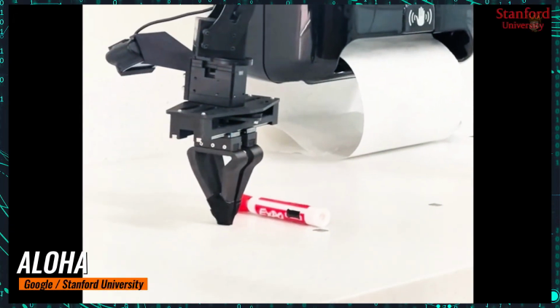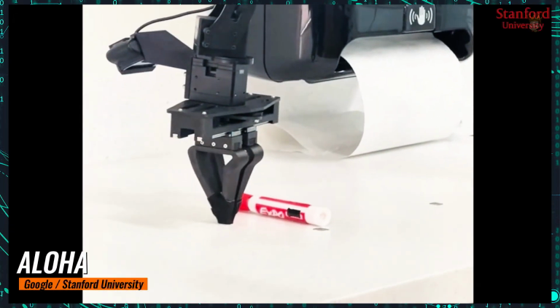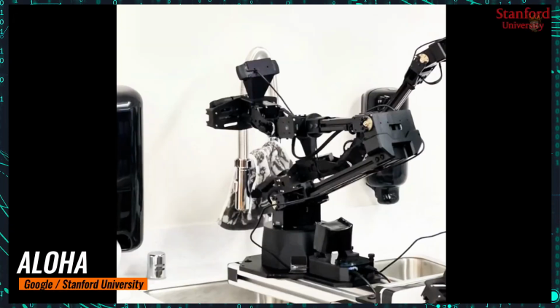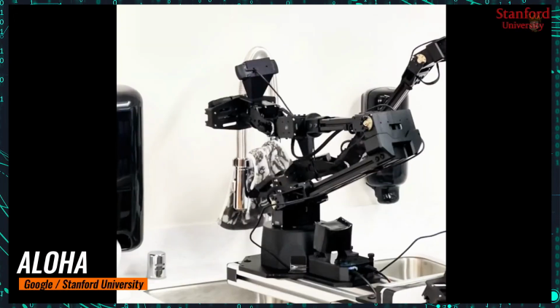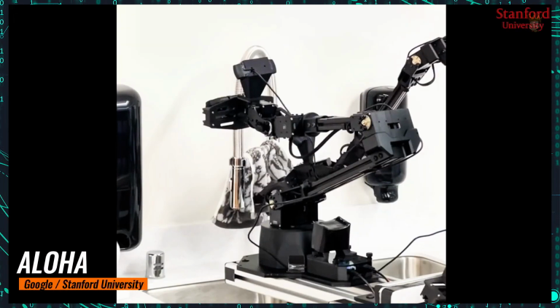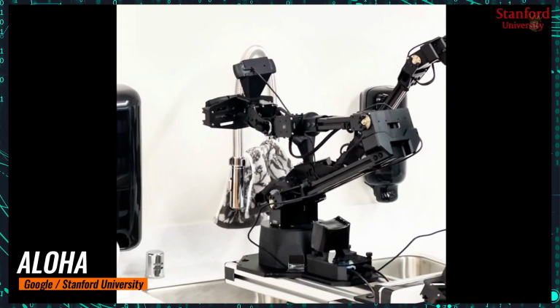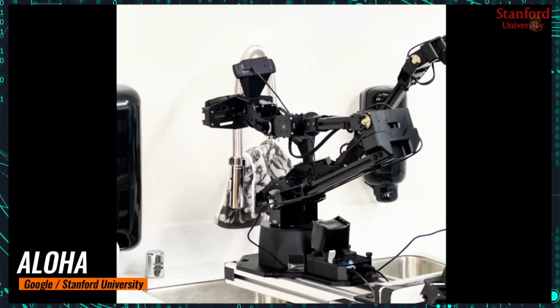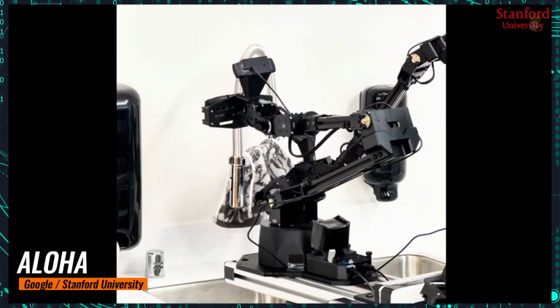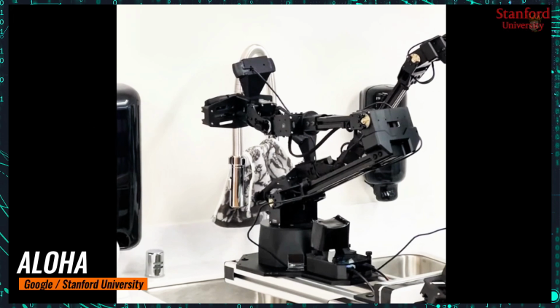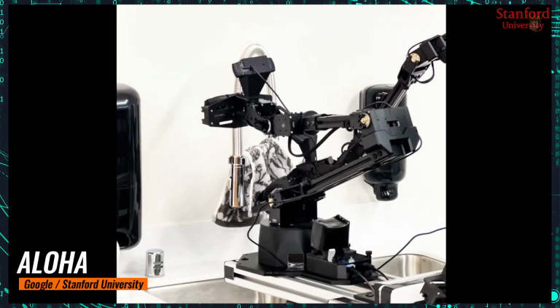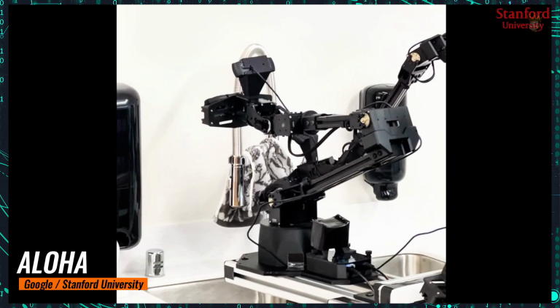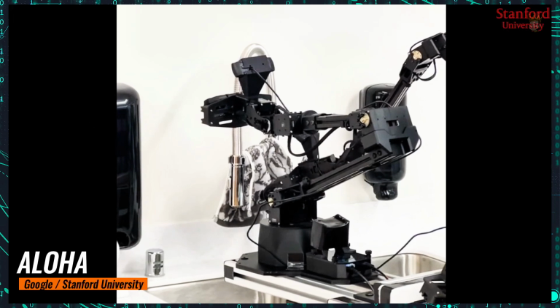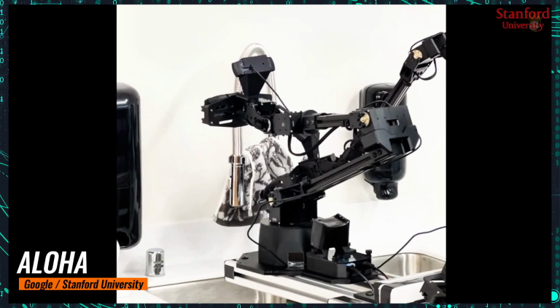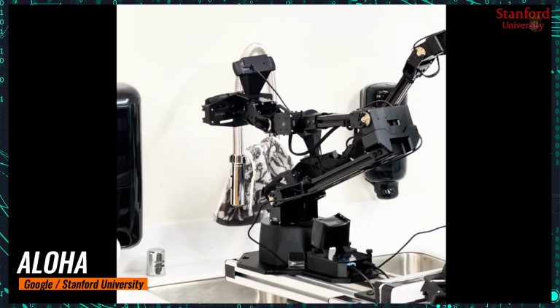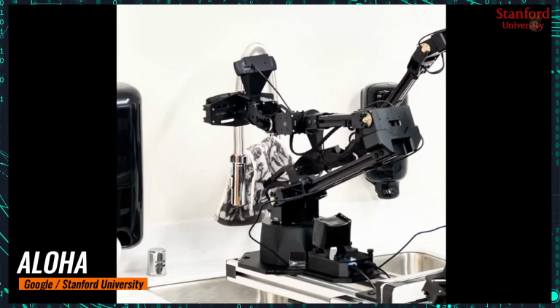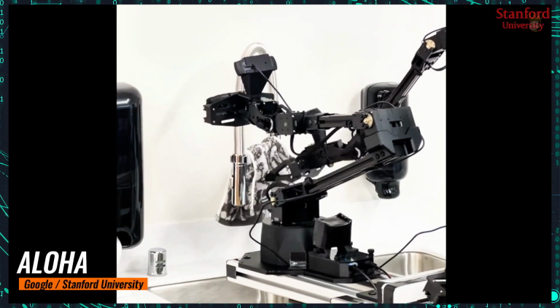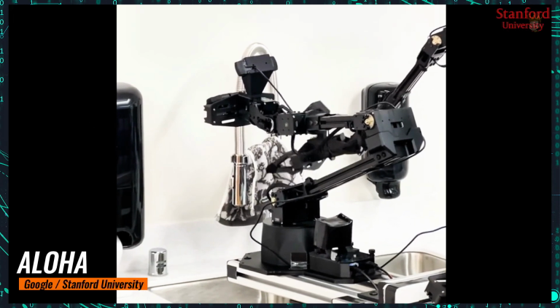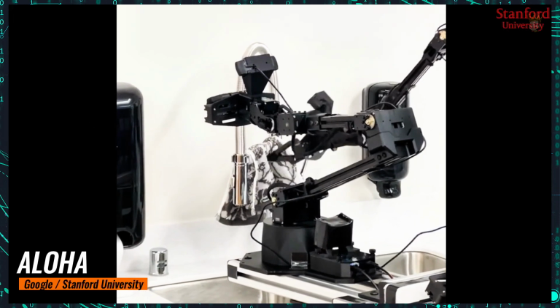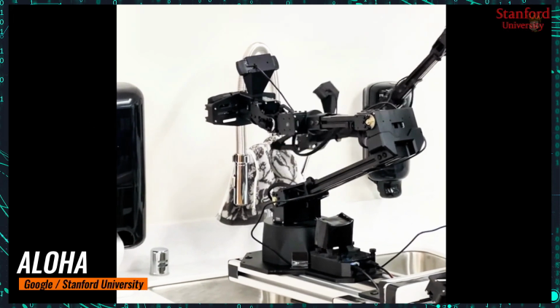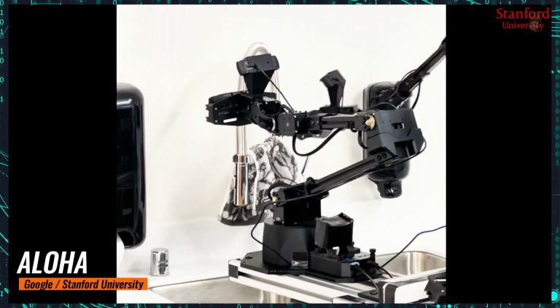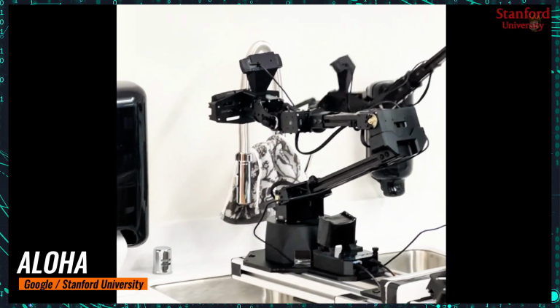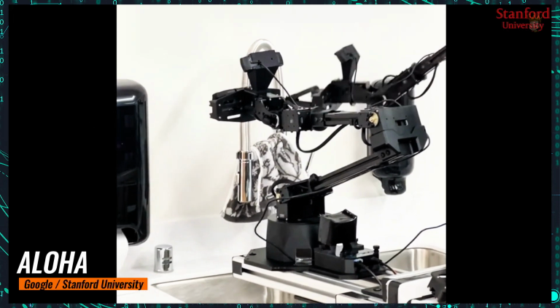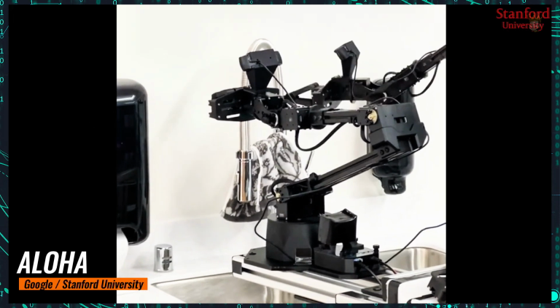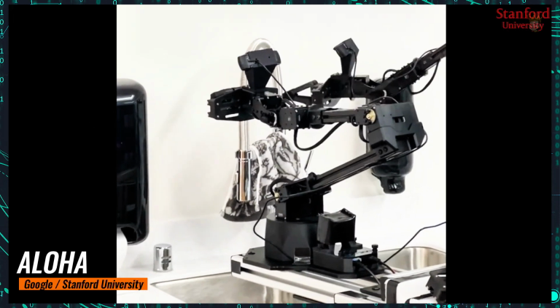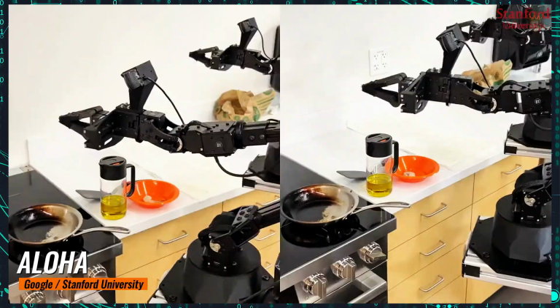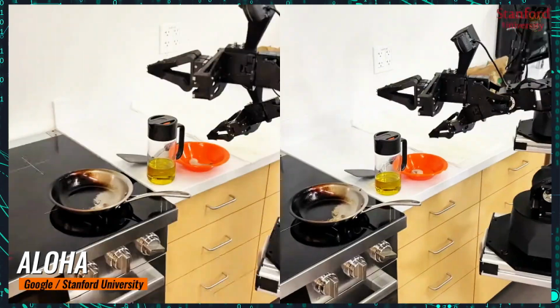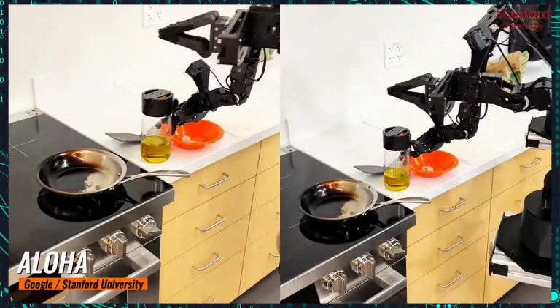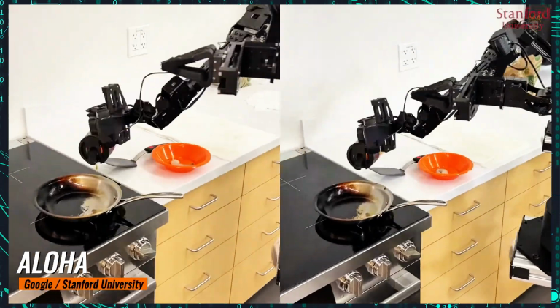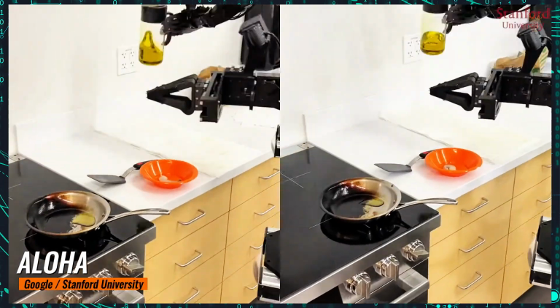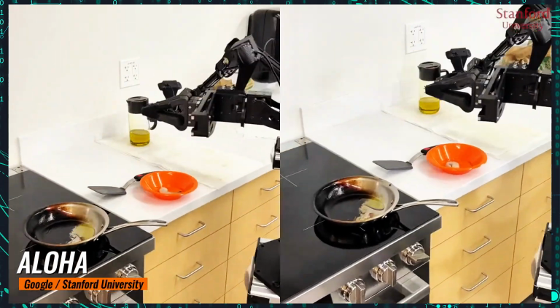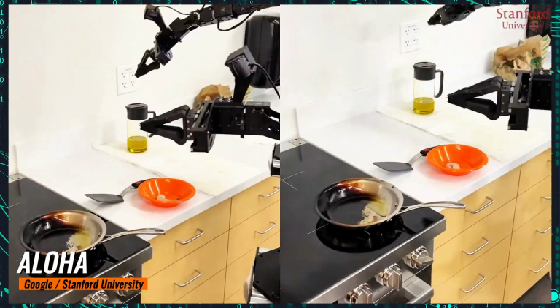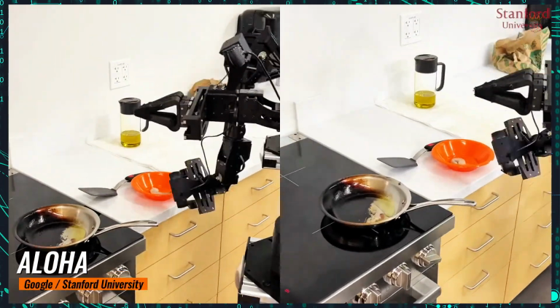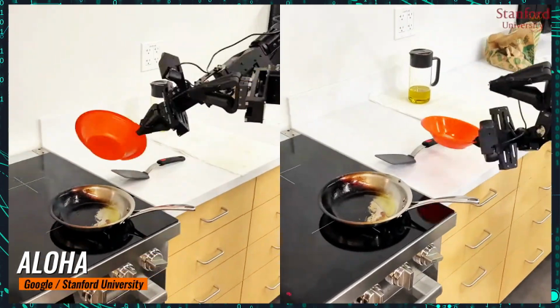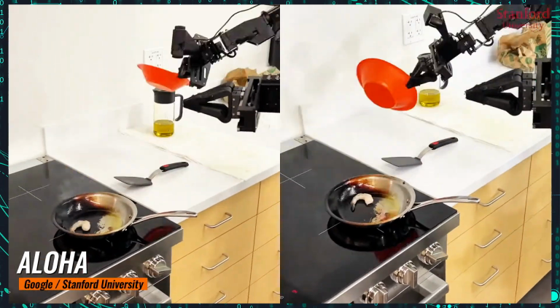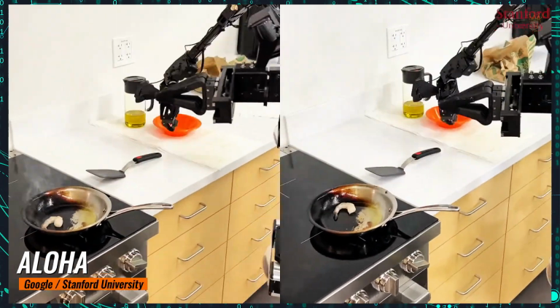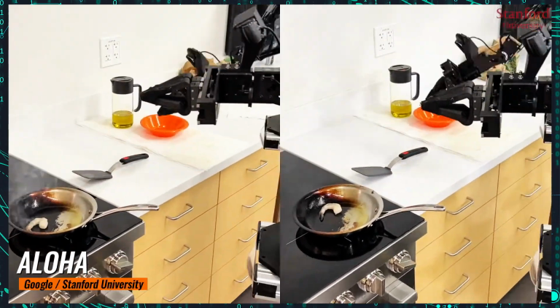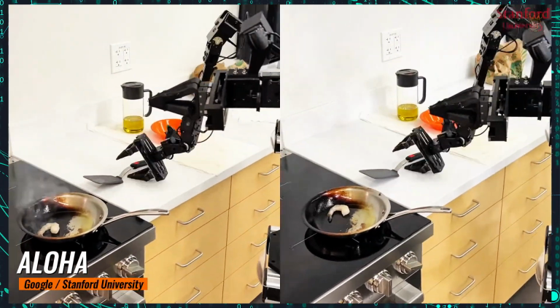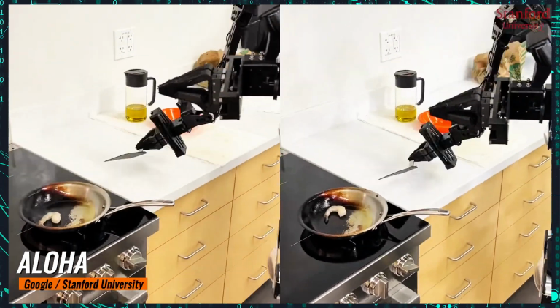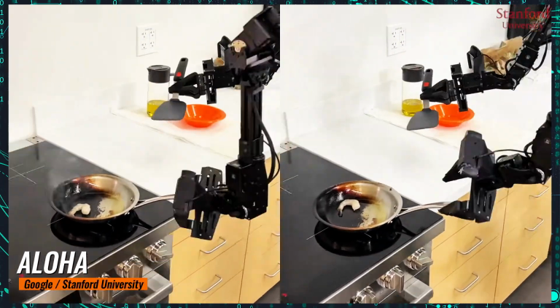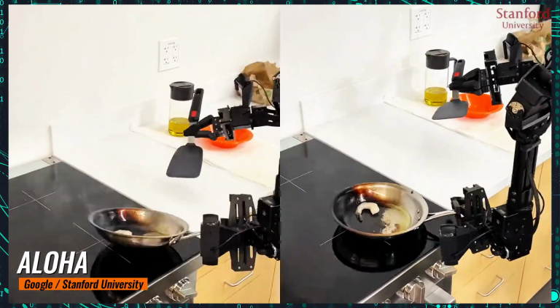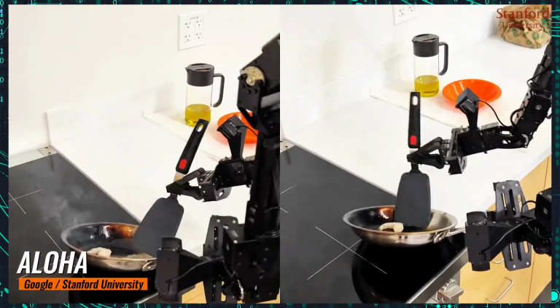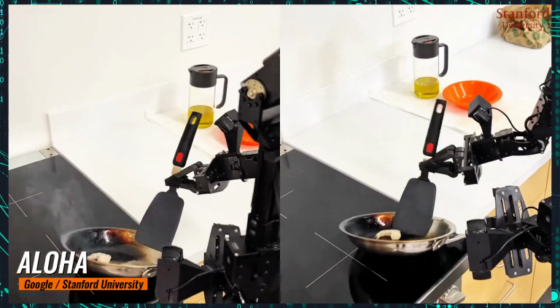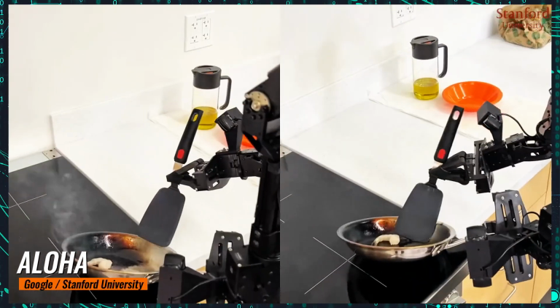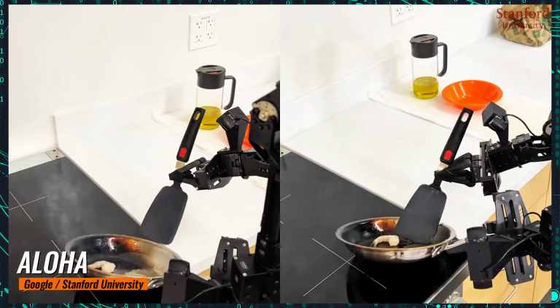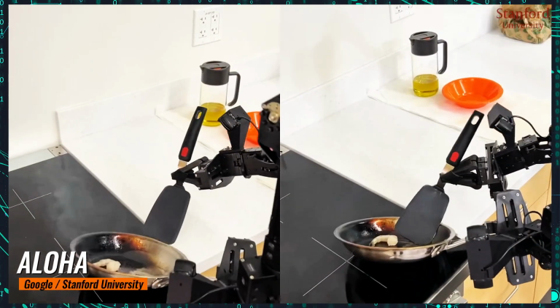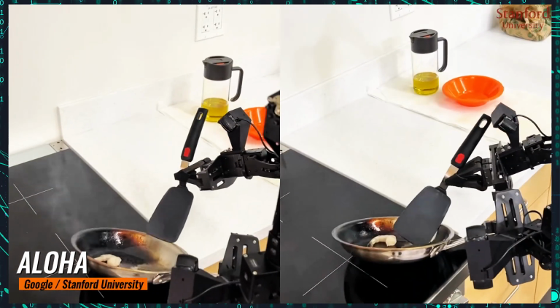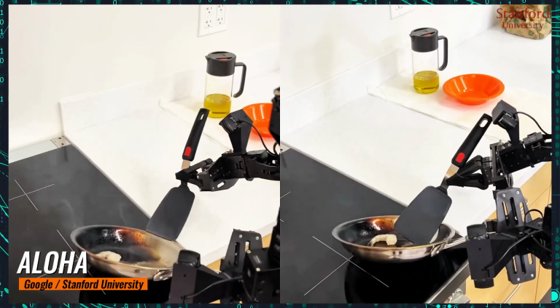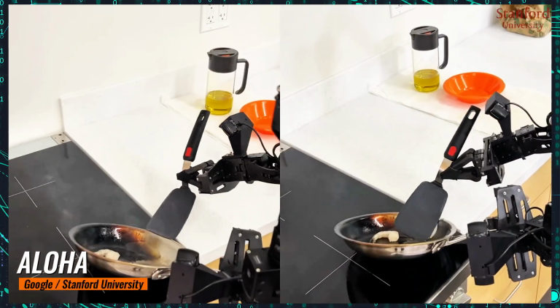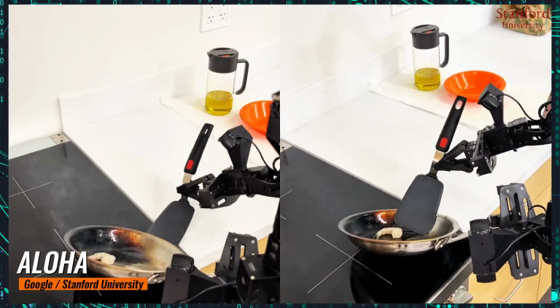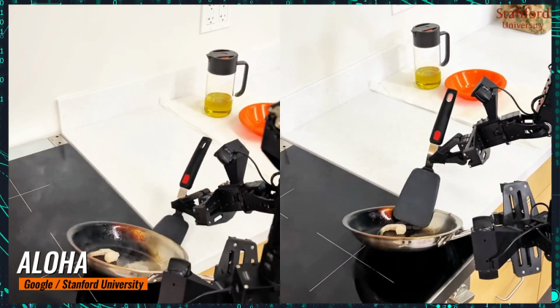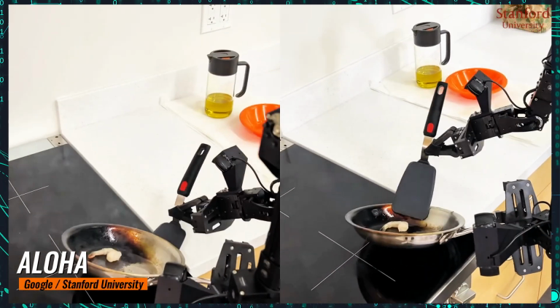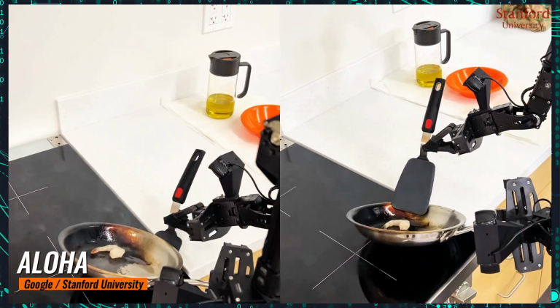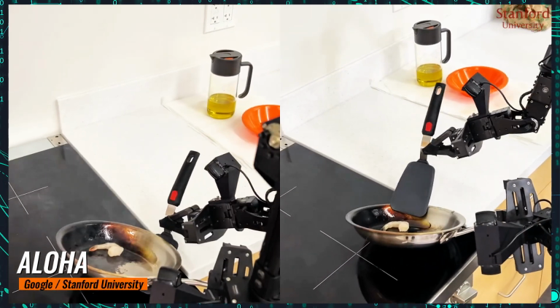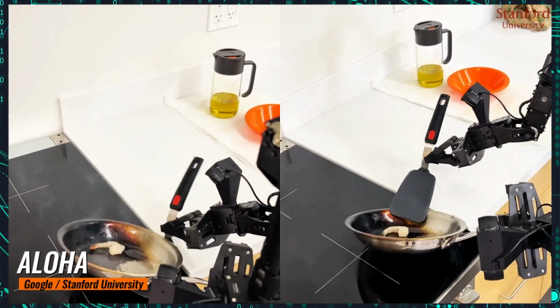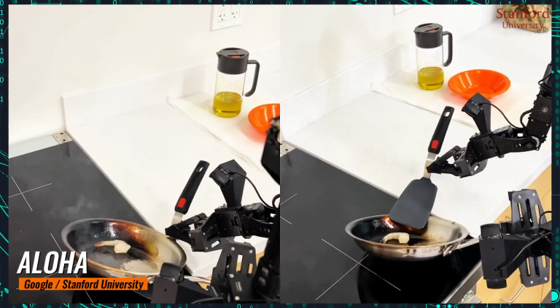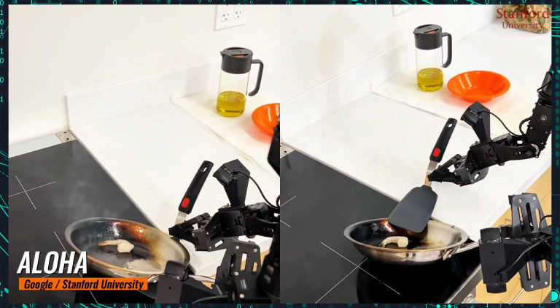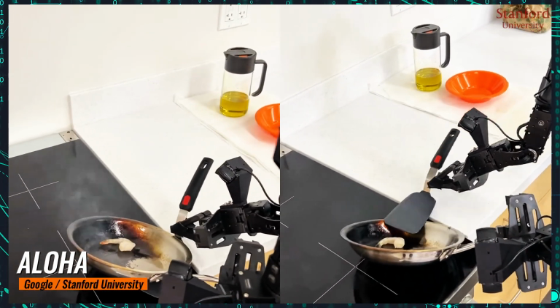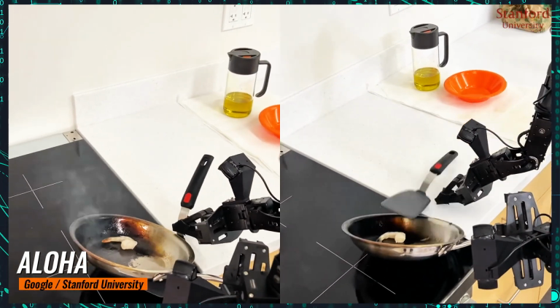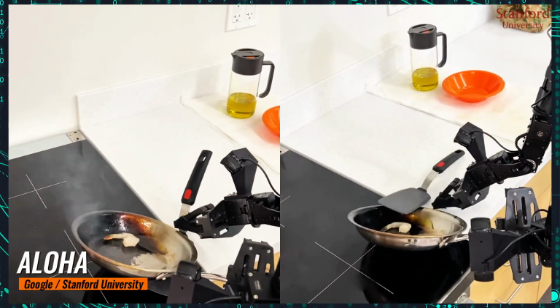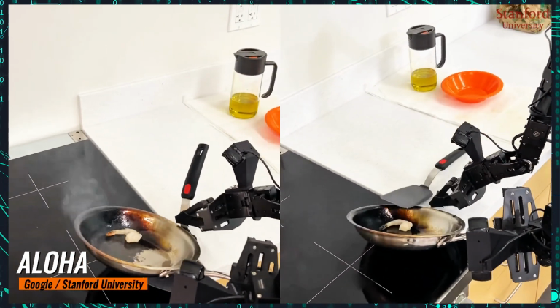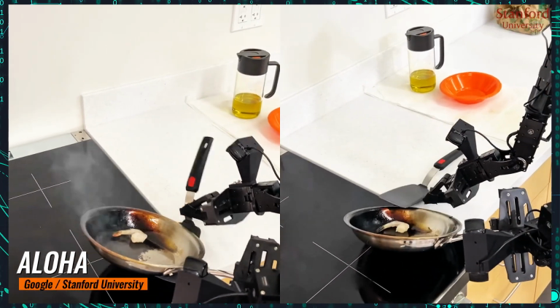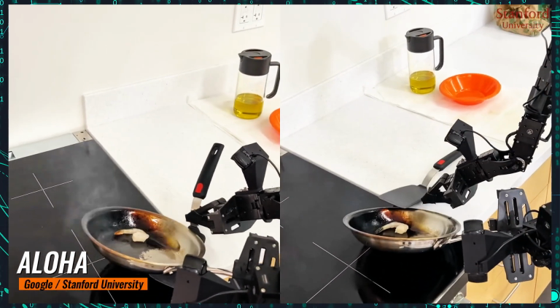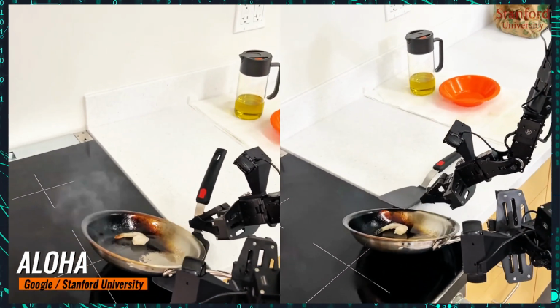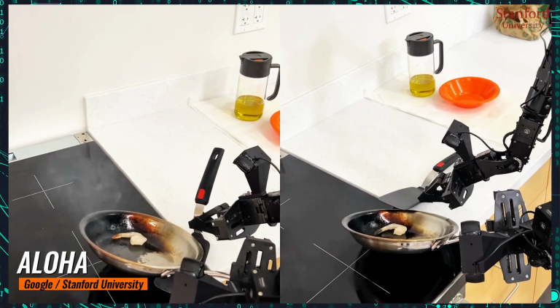Aloha is the dream household assistant. Who would have thought technology would bring us such a versatile robotic butler?